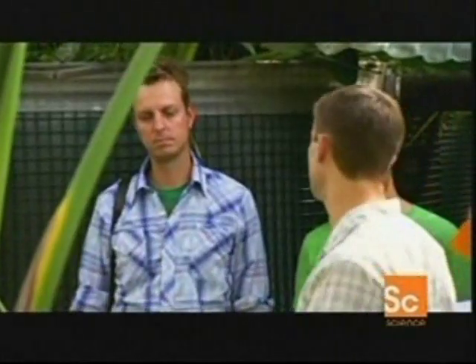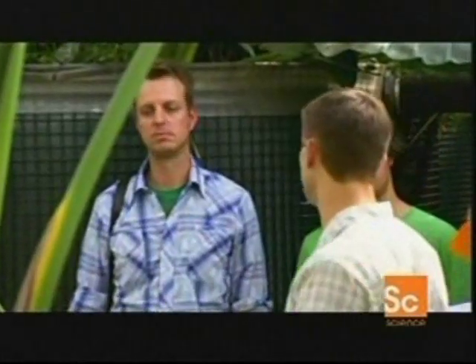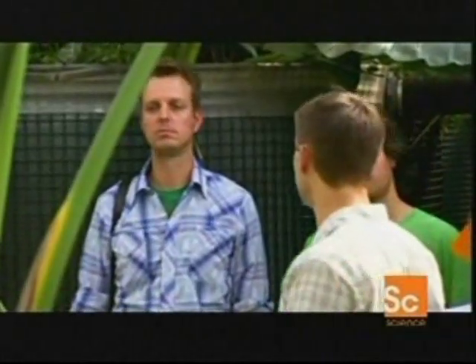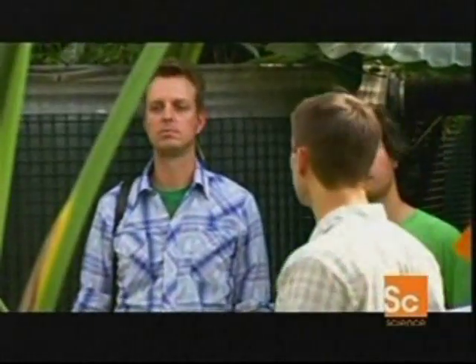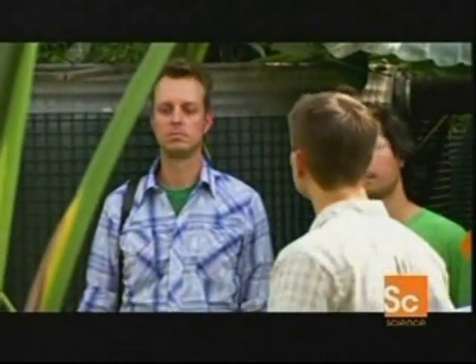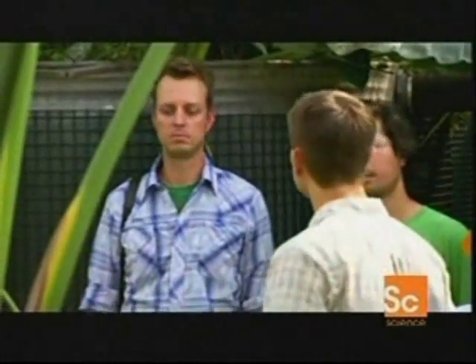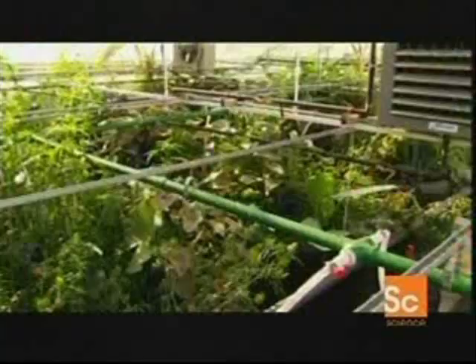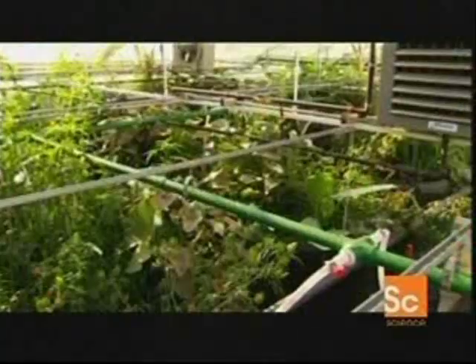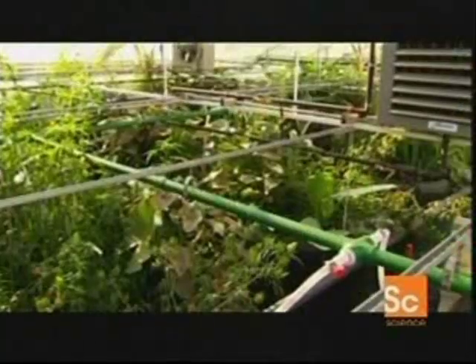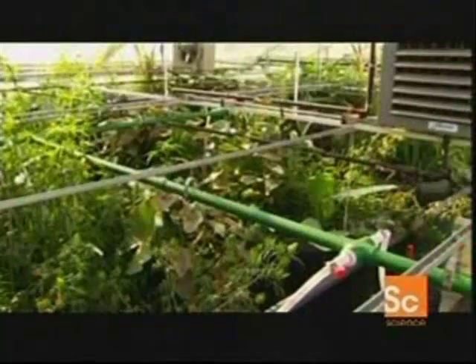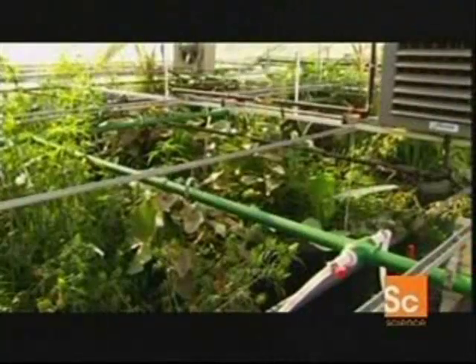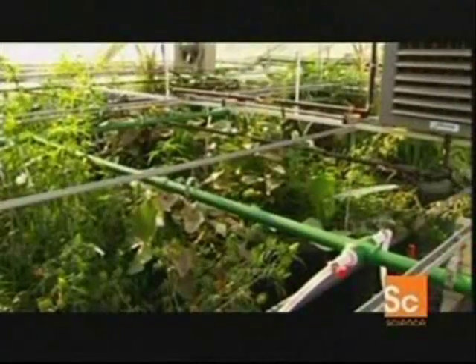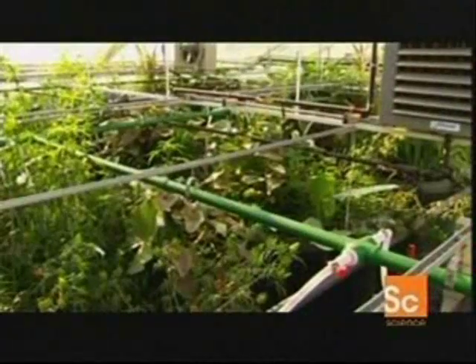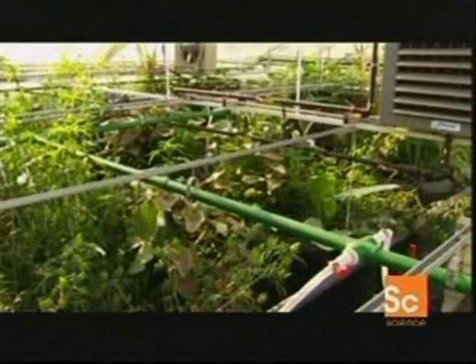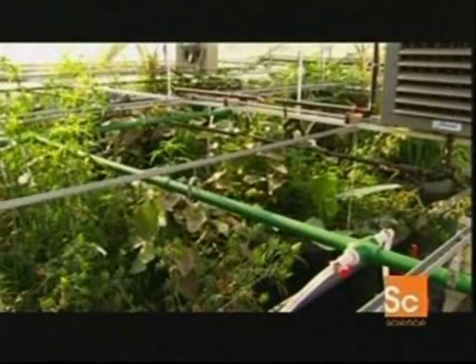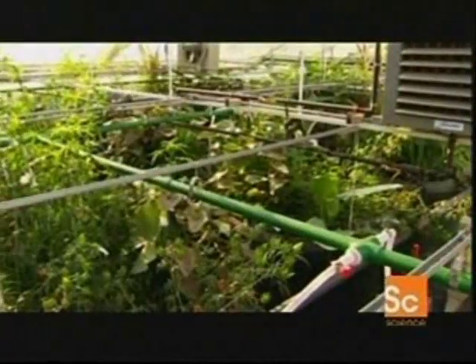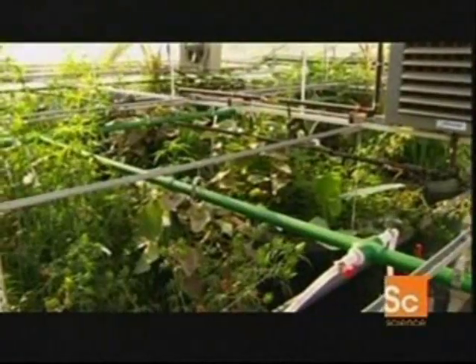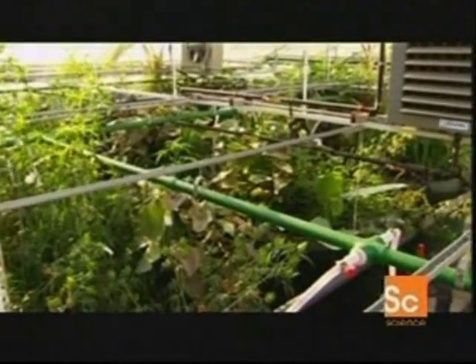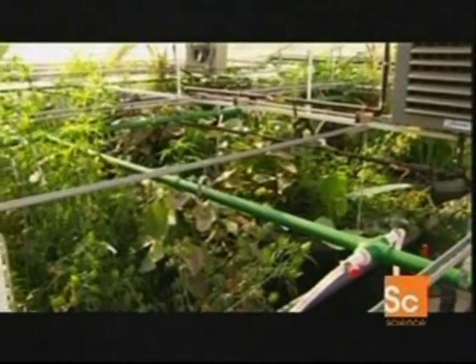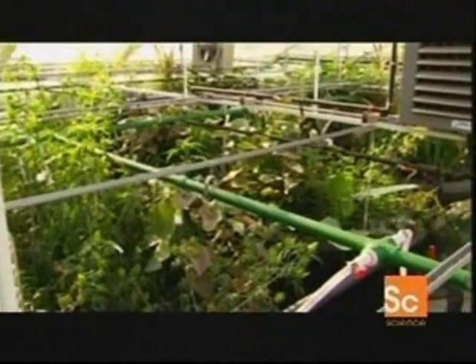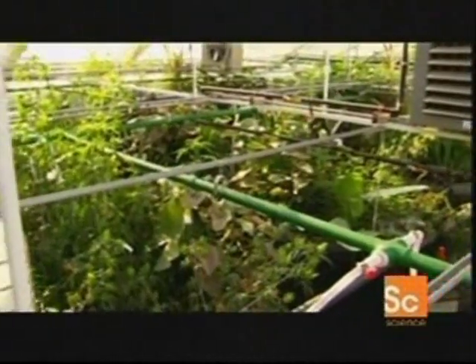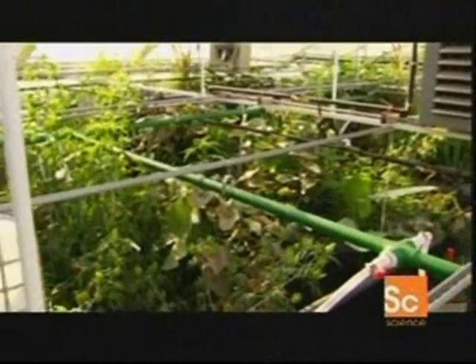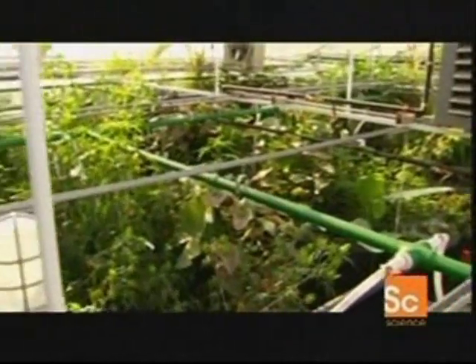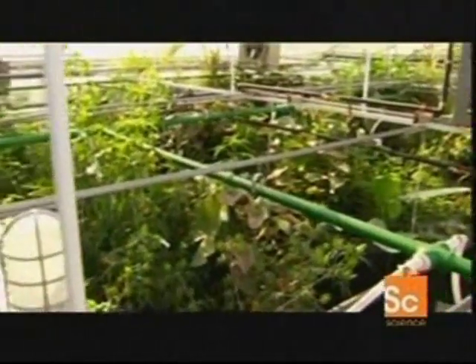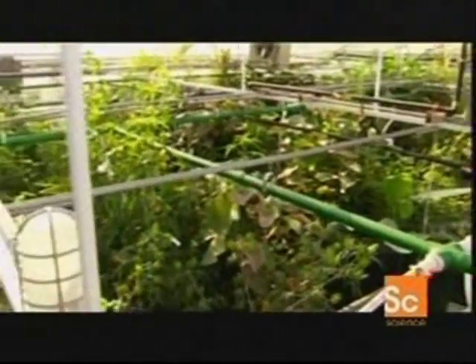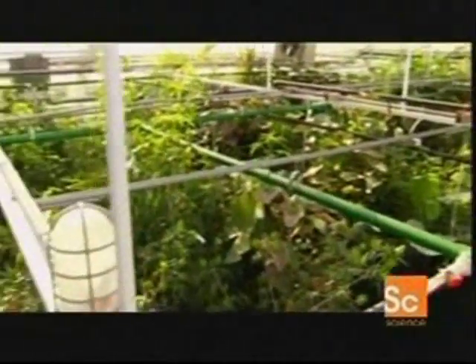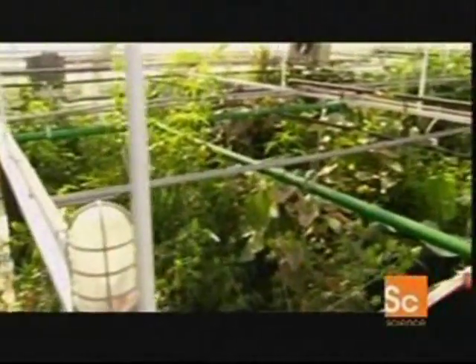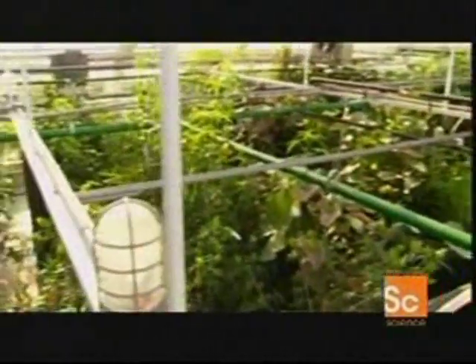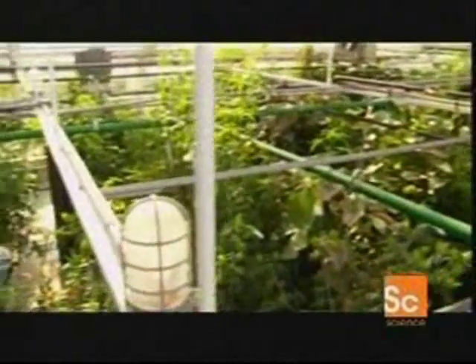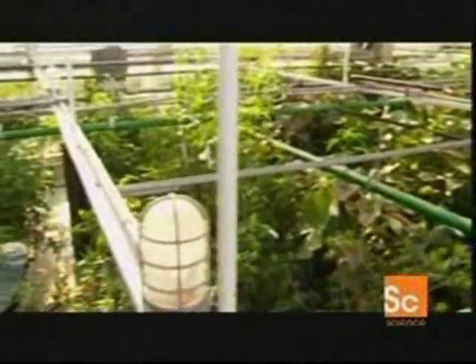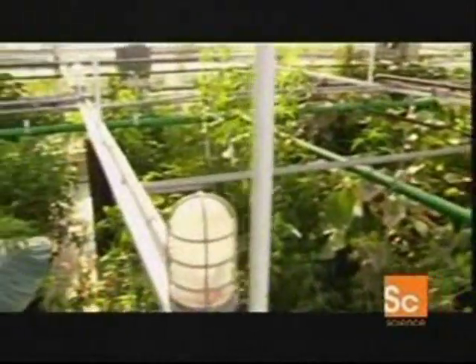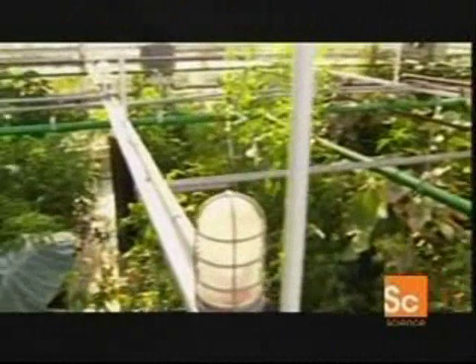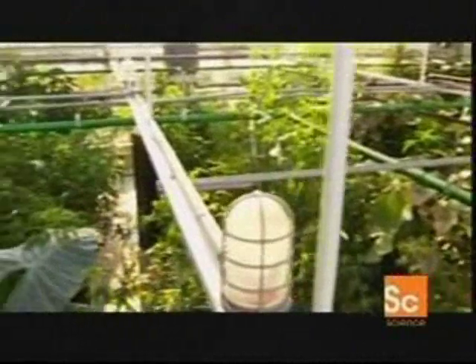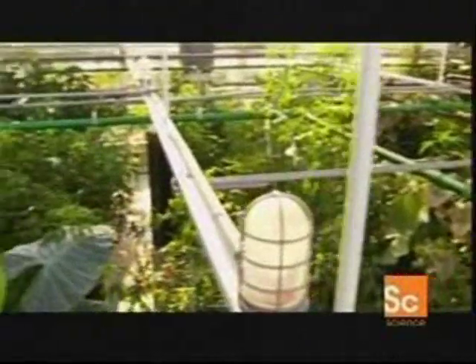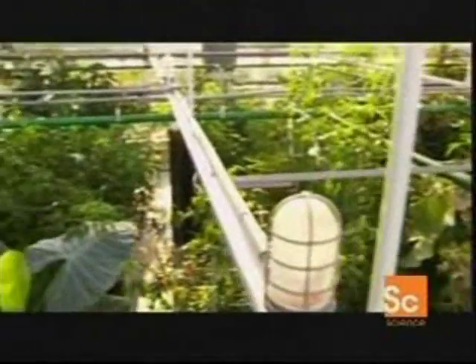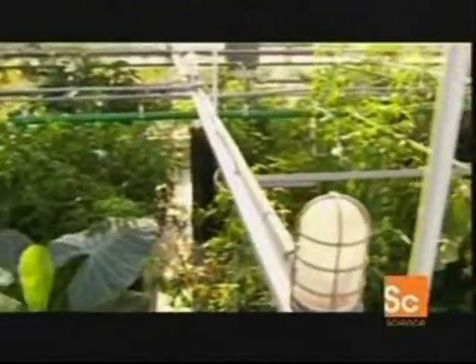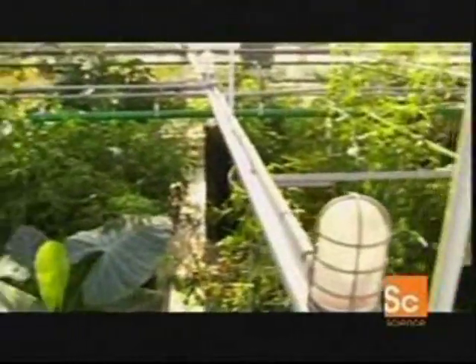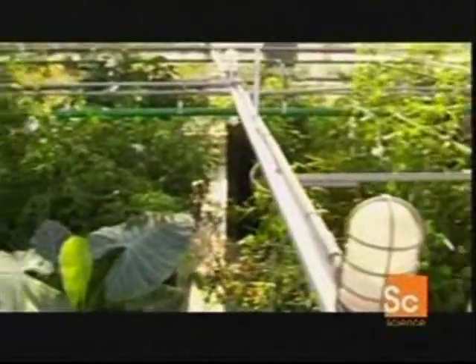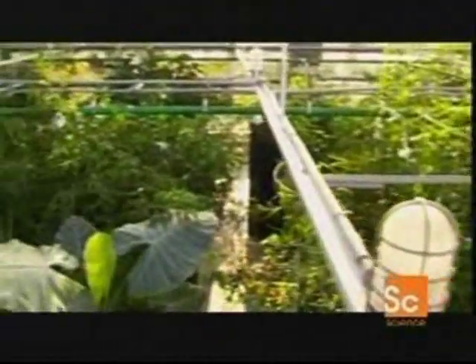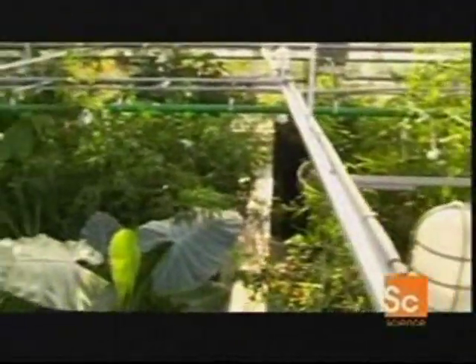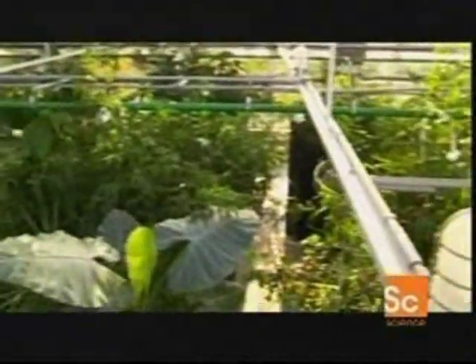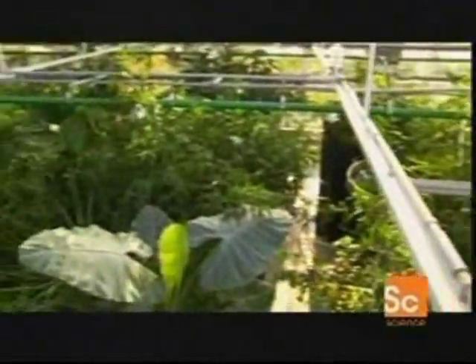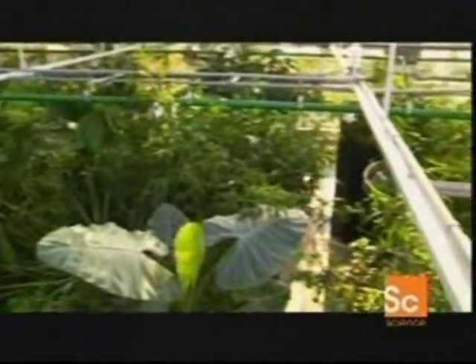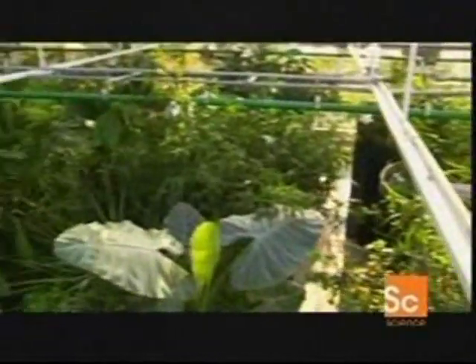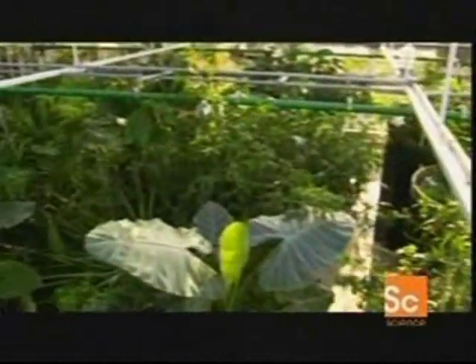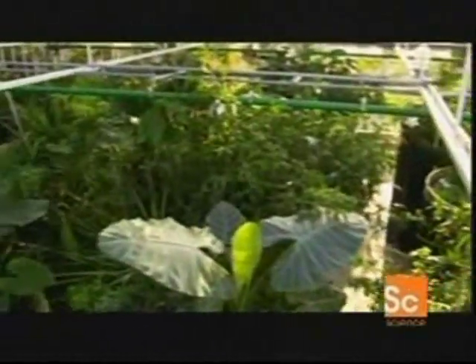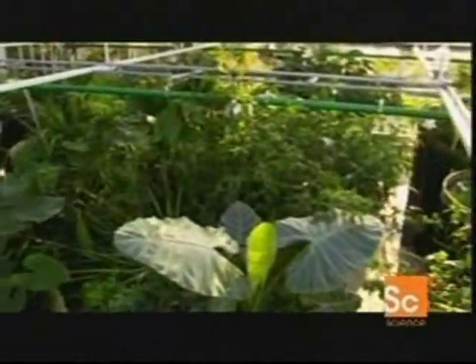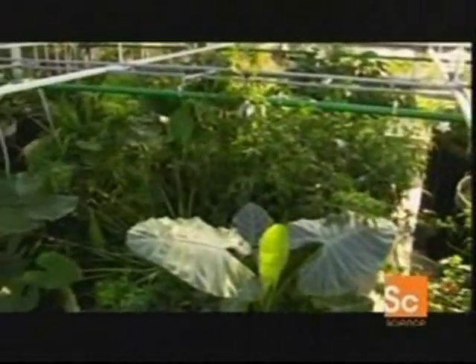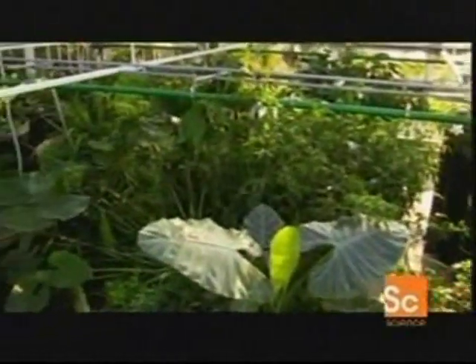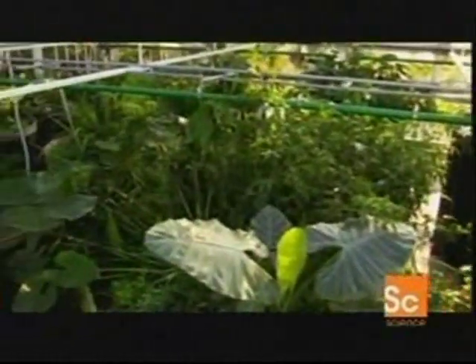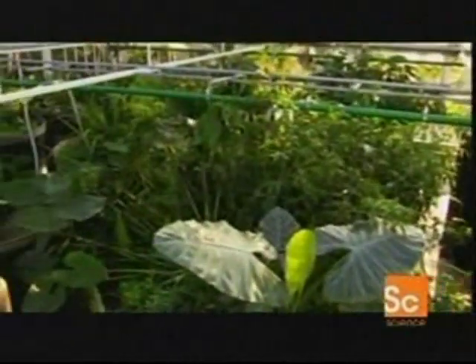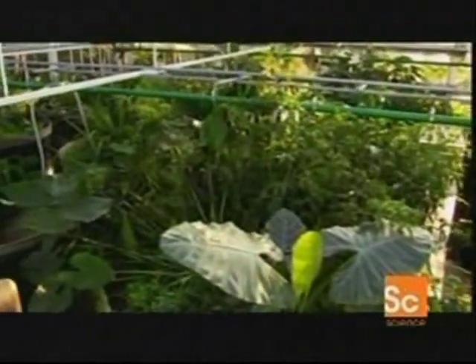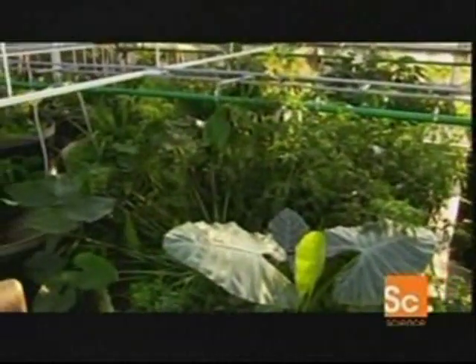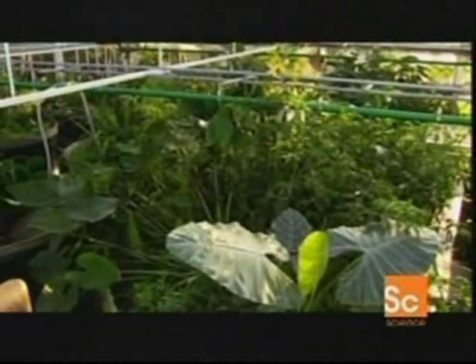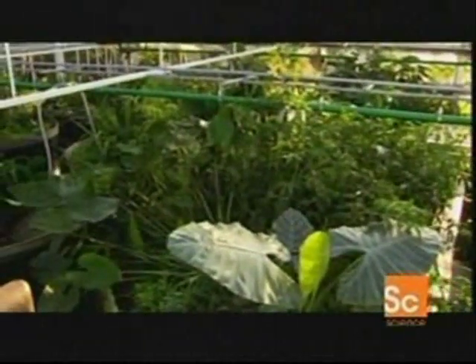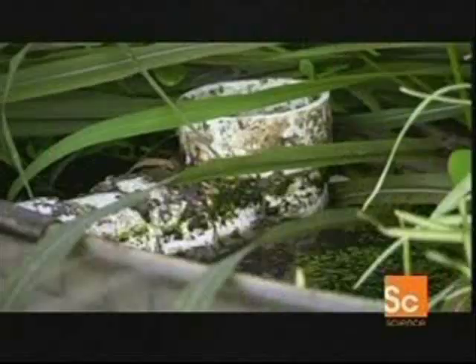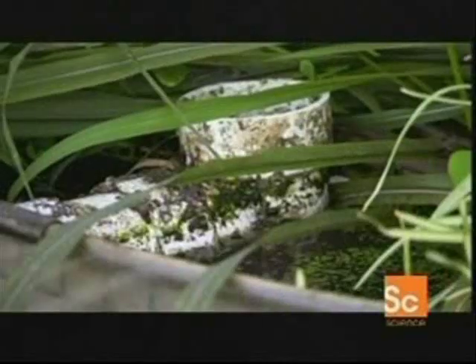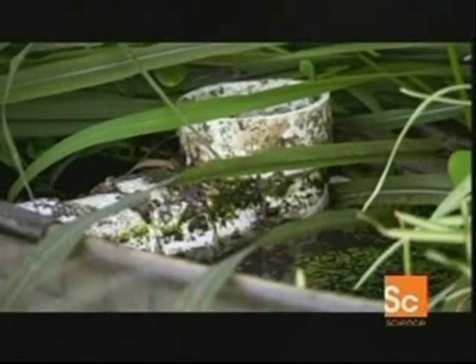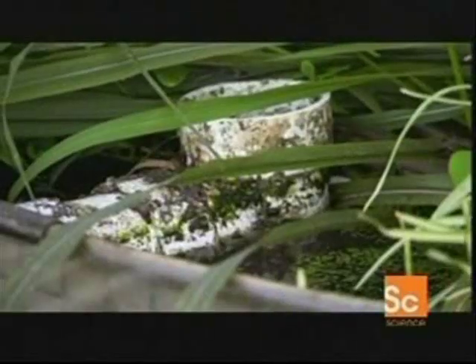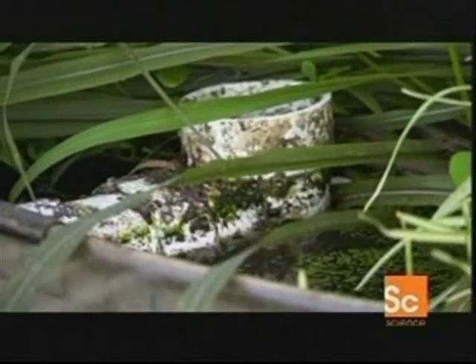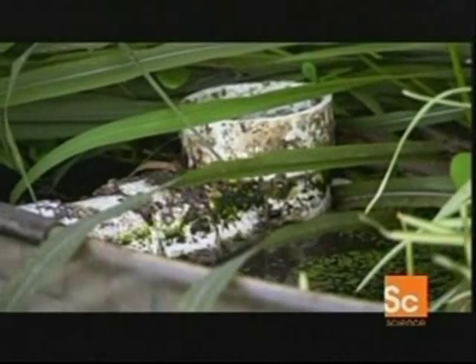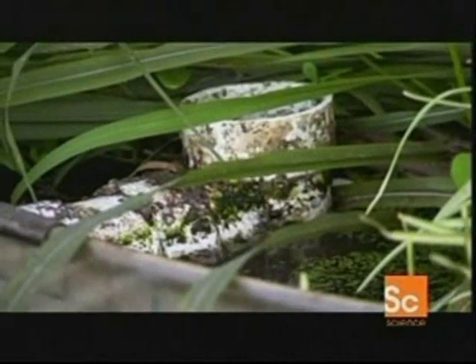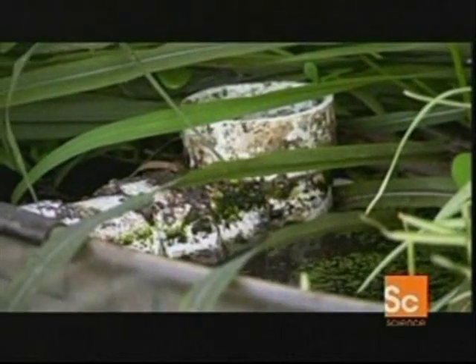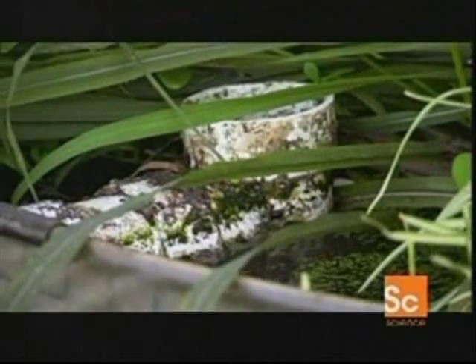A variety of plants, snails, algae, and plankton further the process of breaking down and removing wastes.